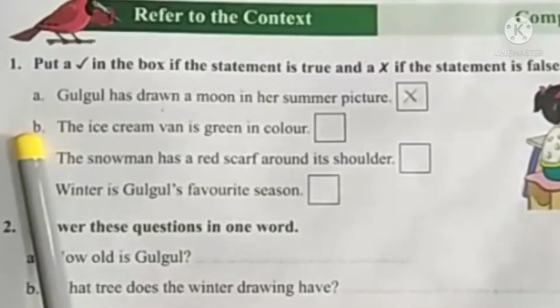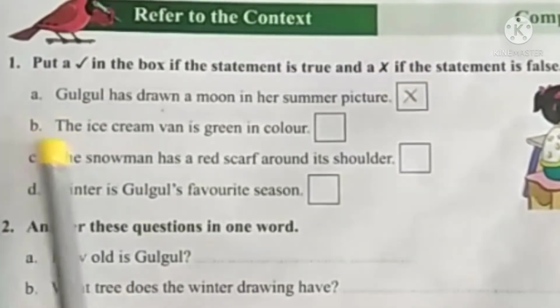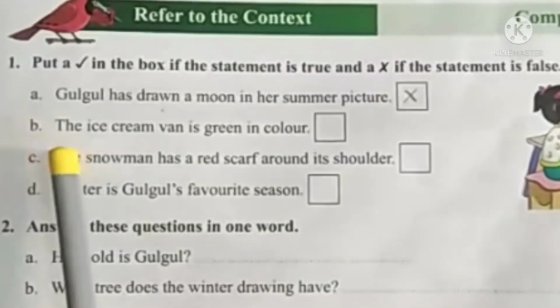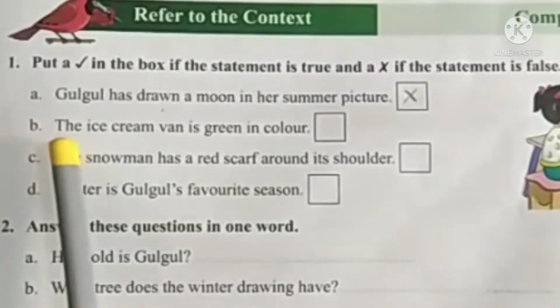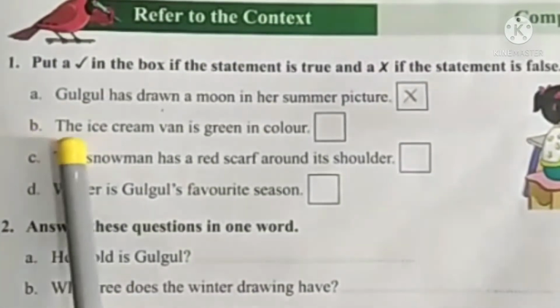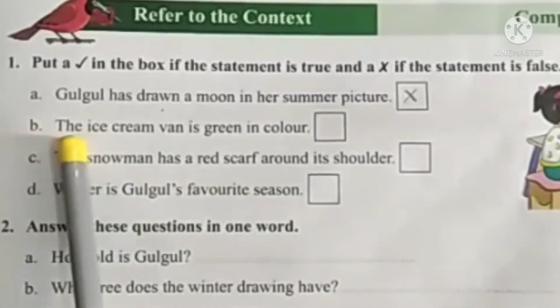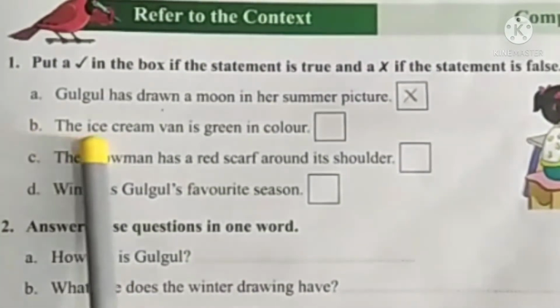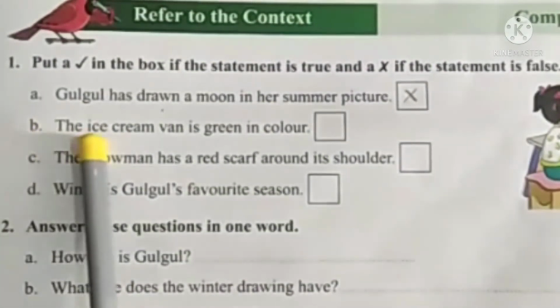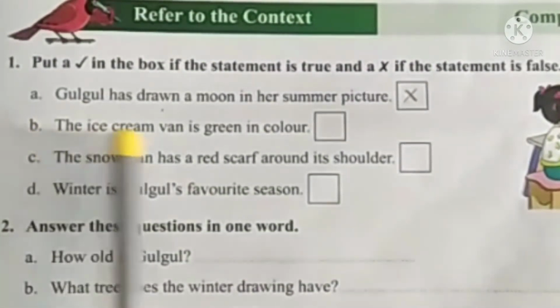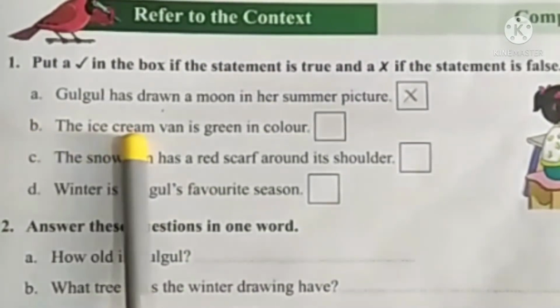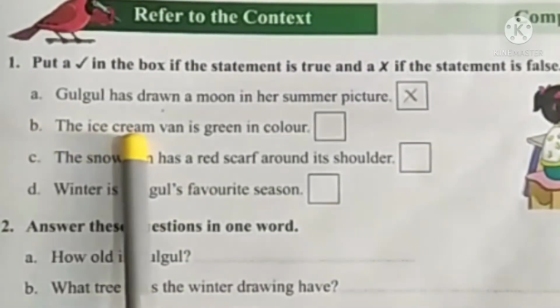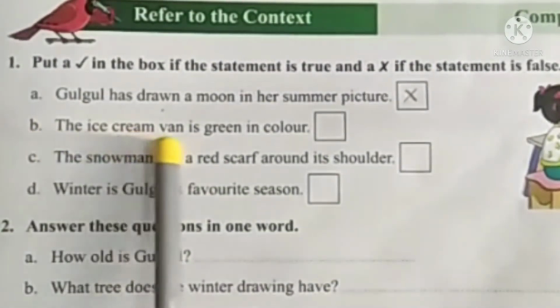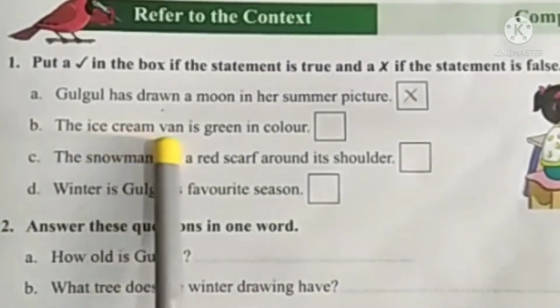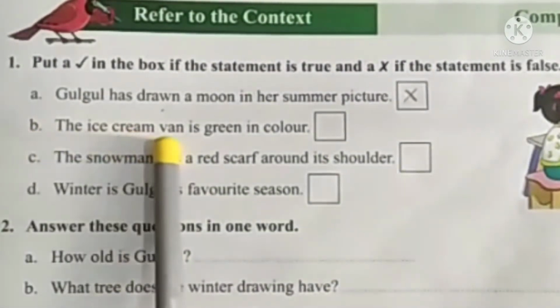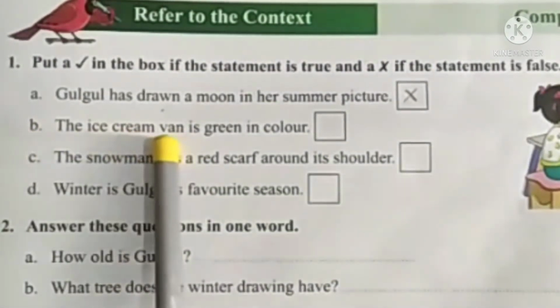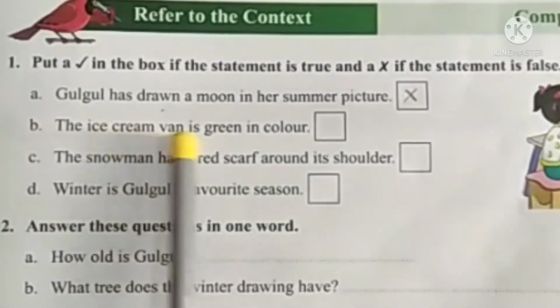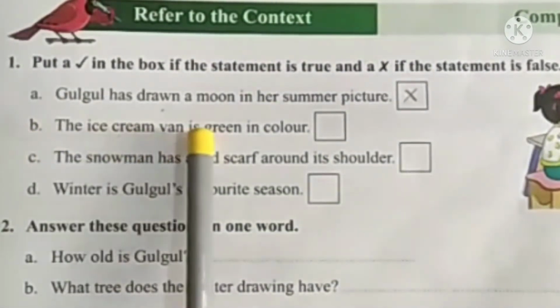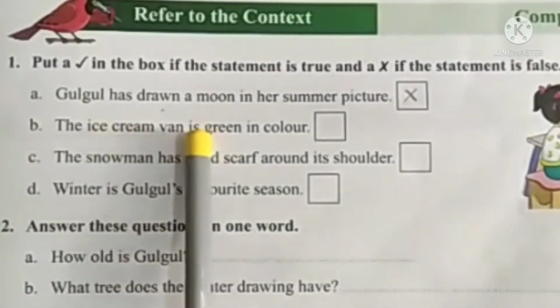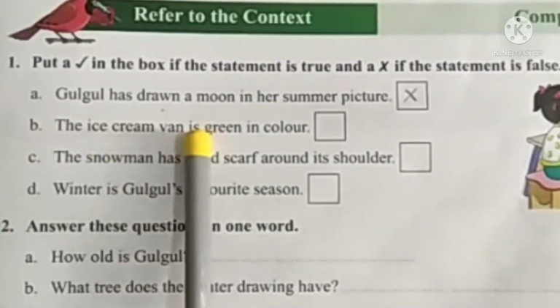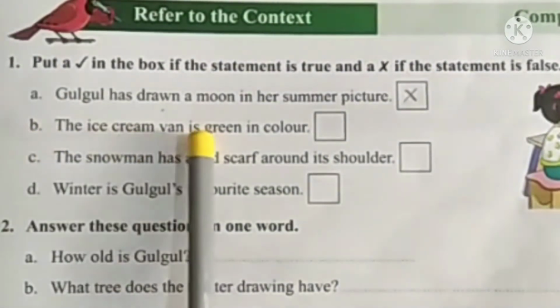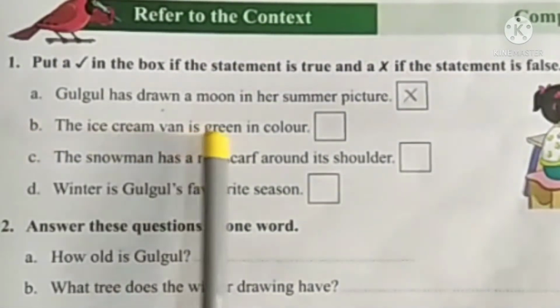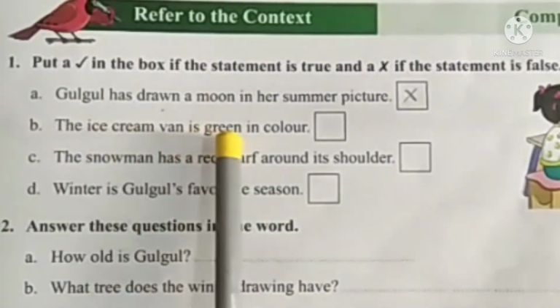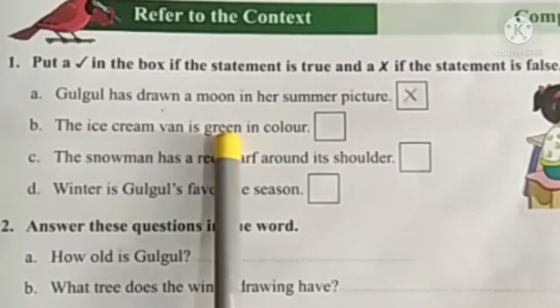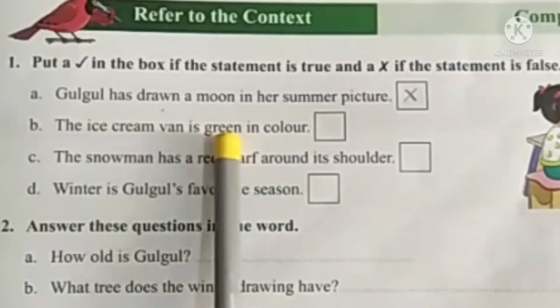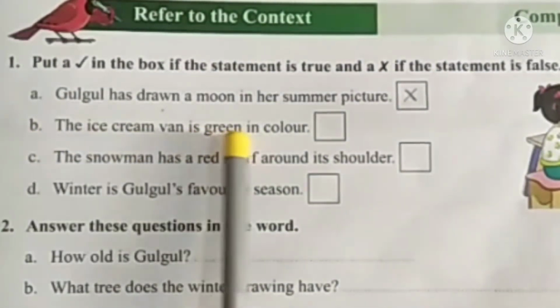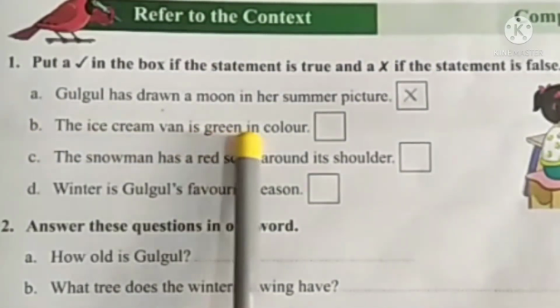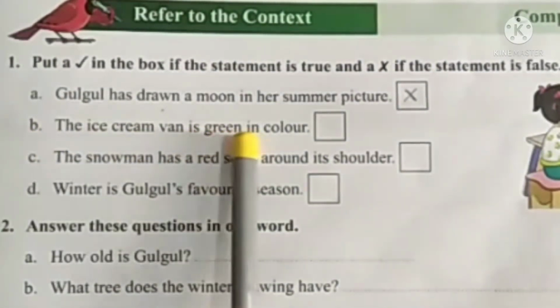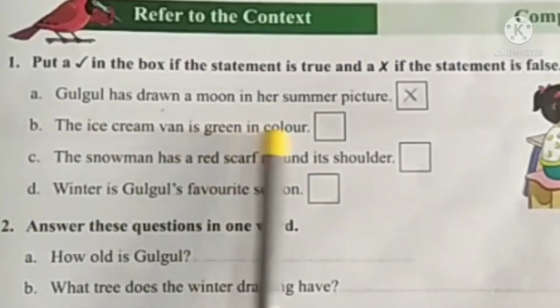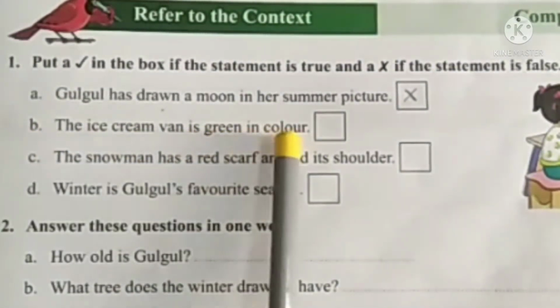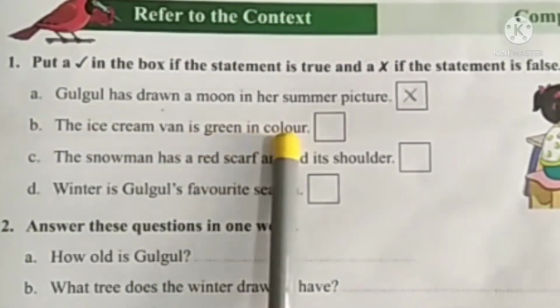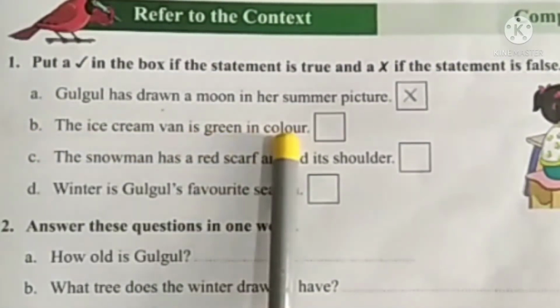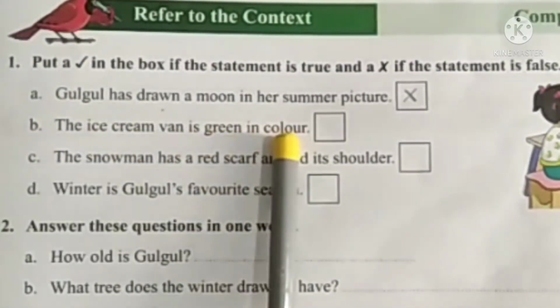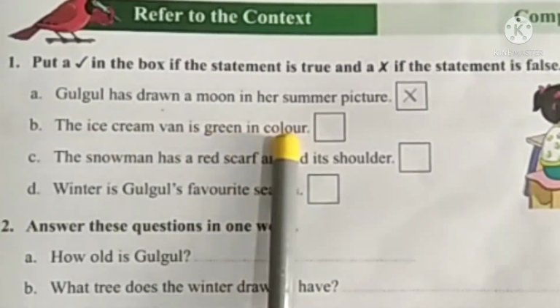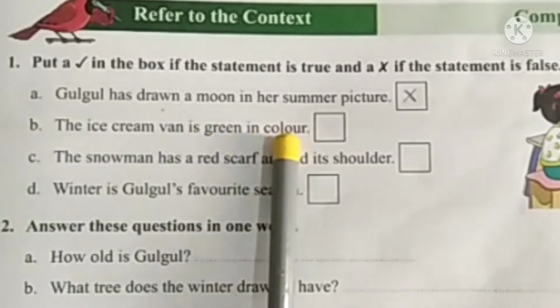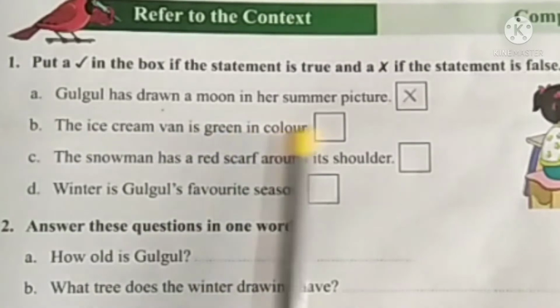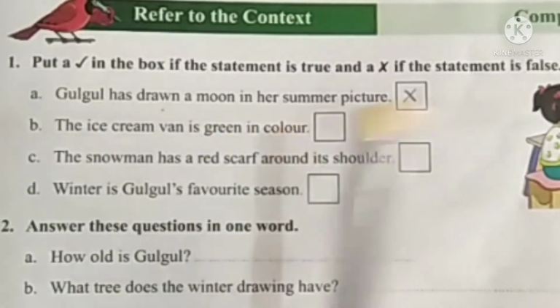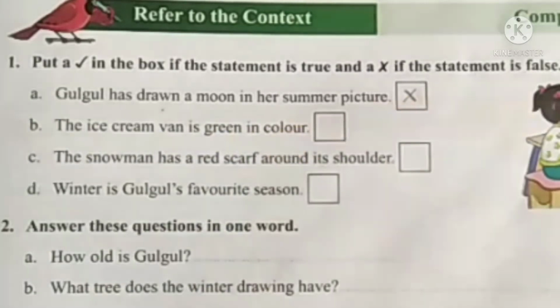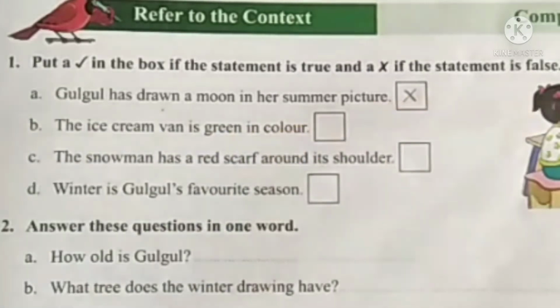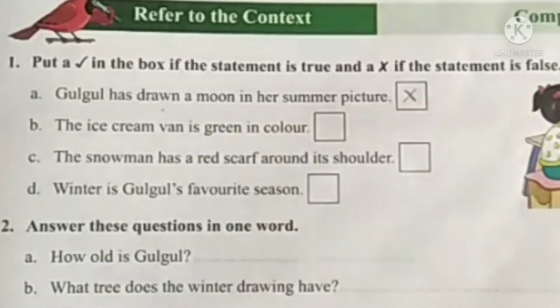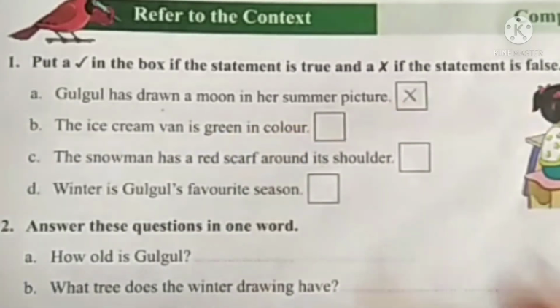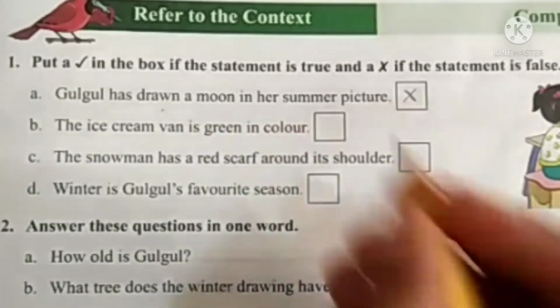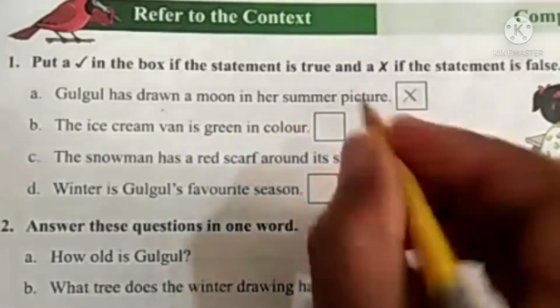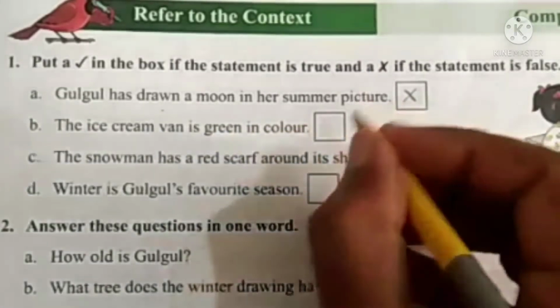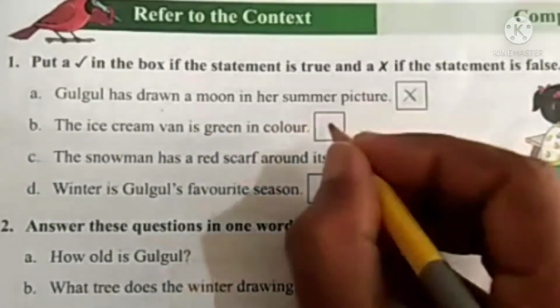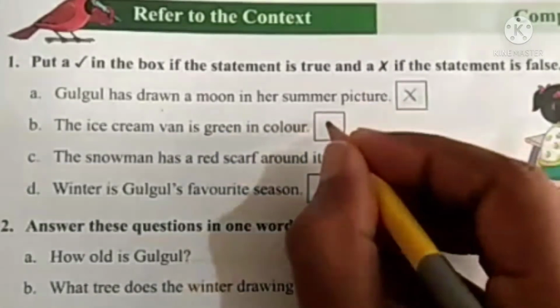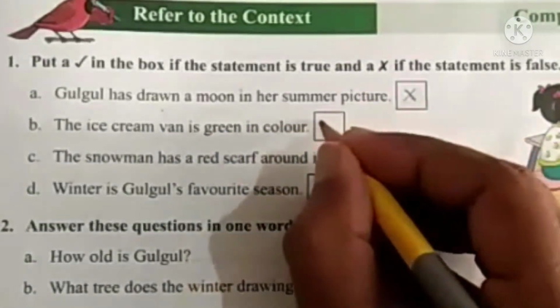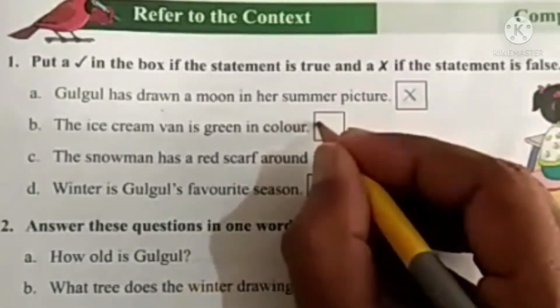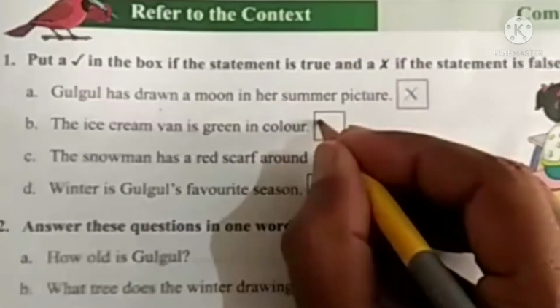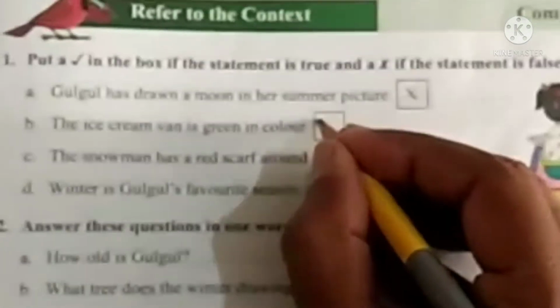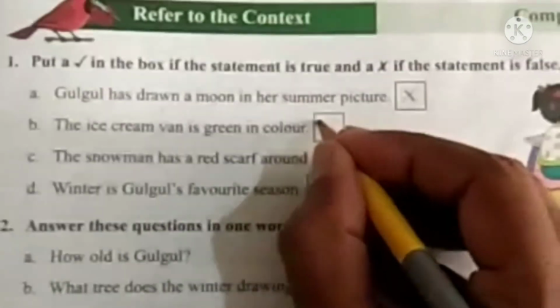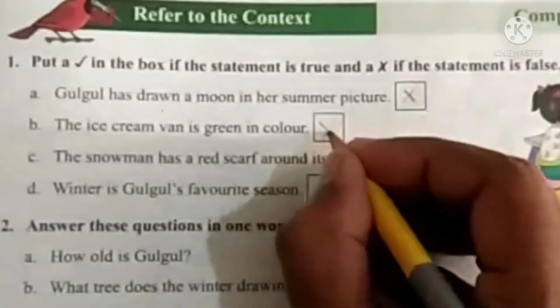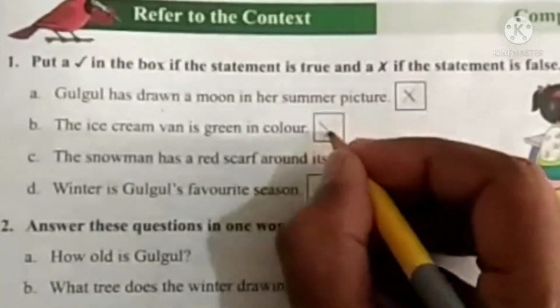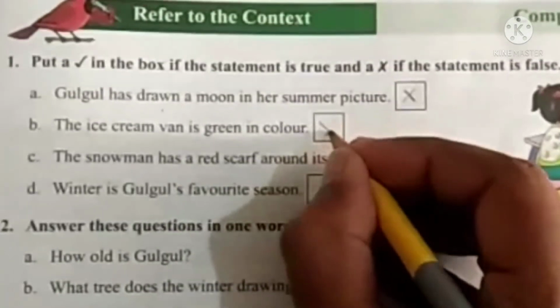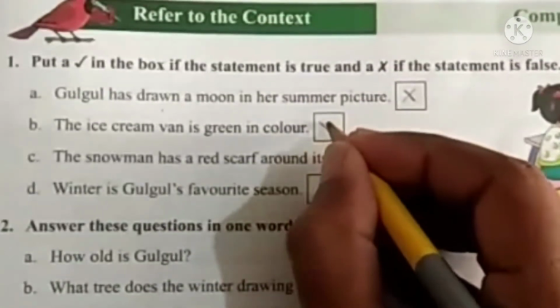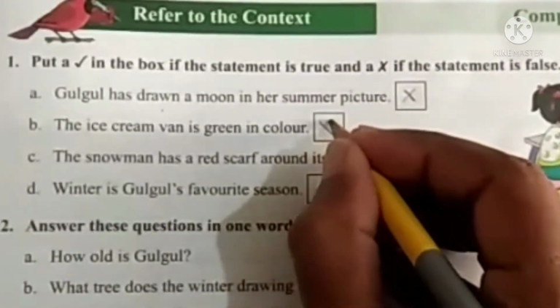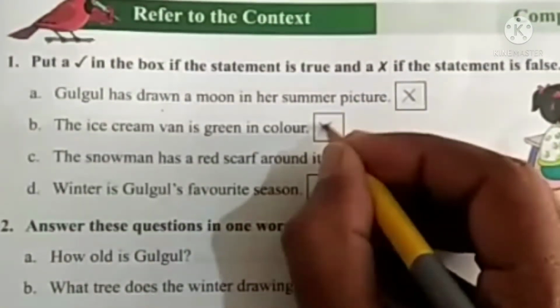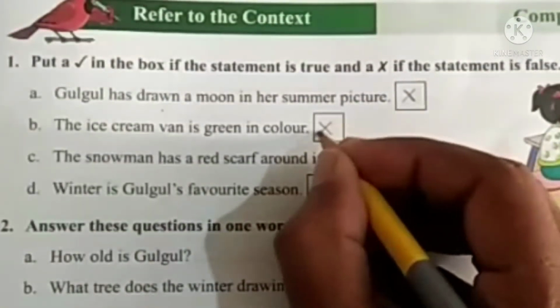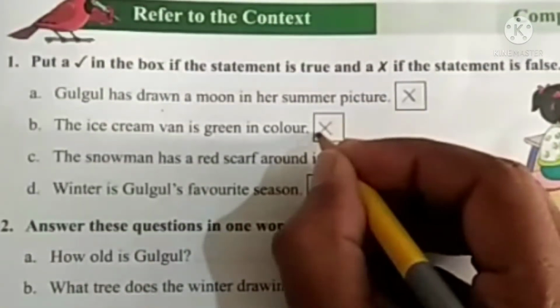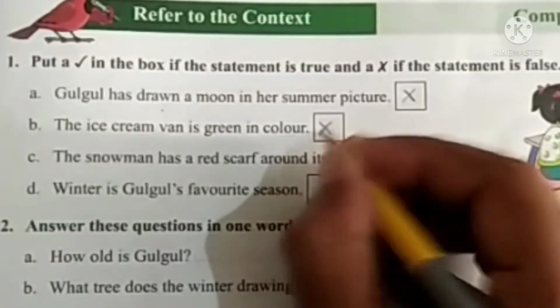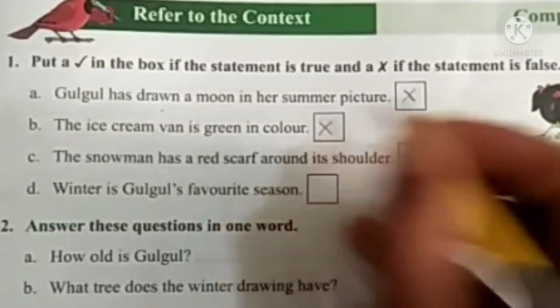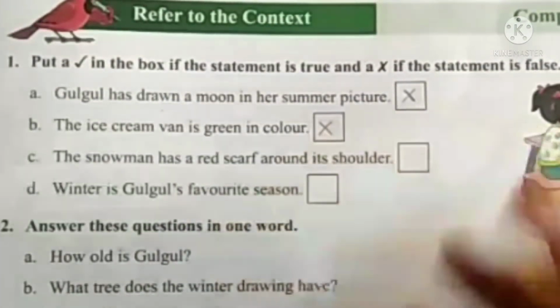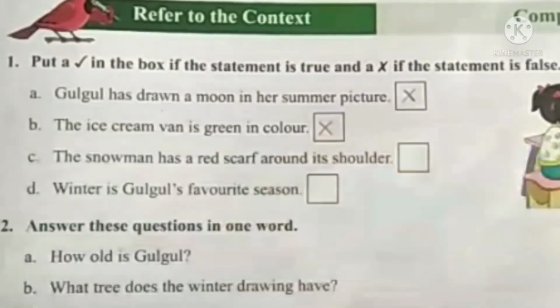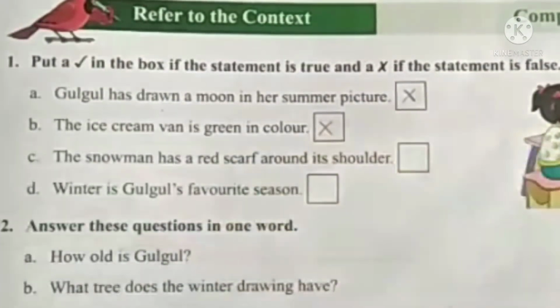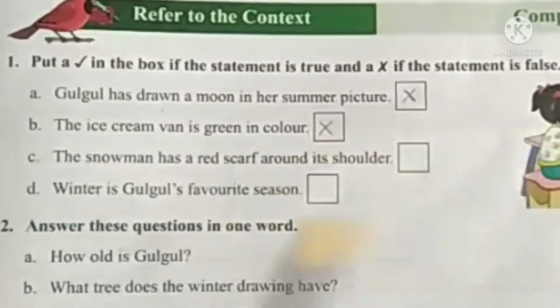B. The ice cream van is green in color. This statement is also wrong, so put a cross mark.